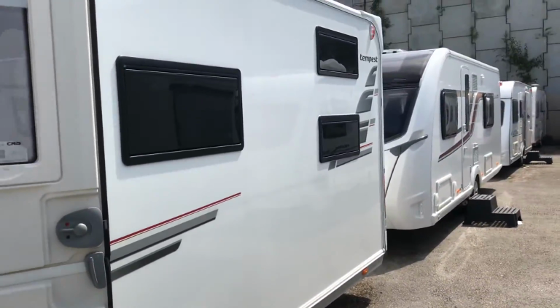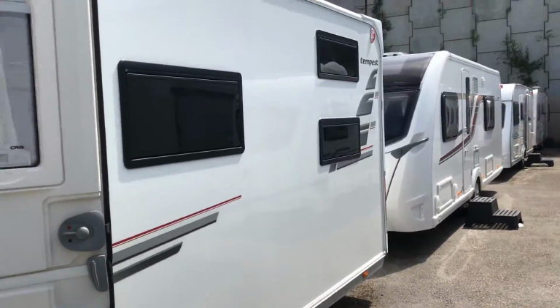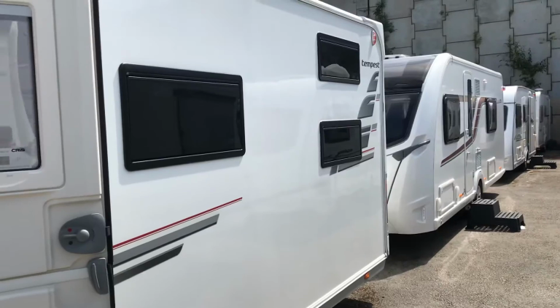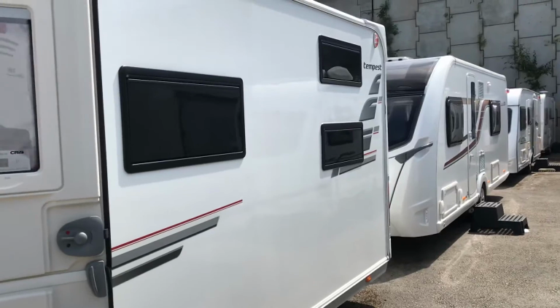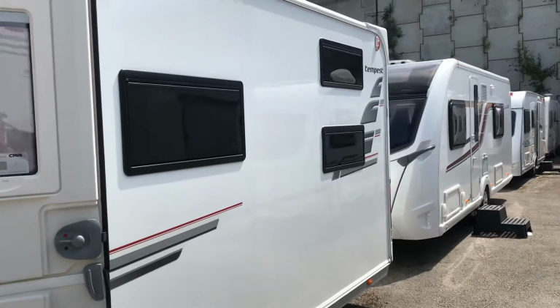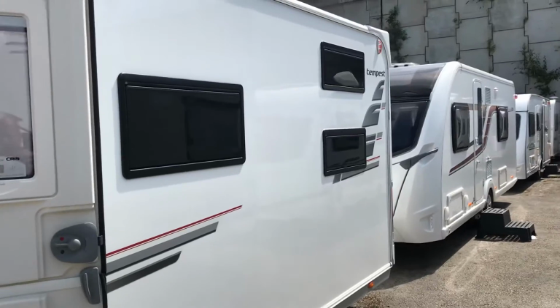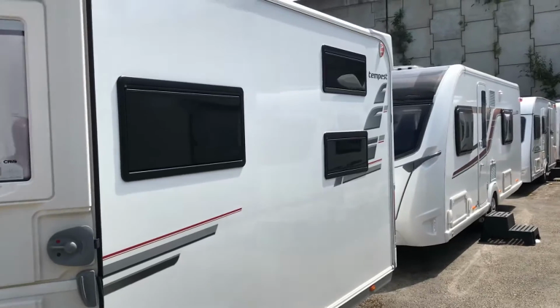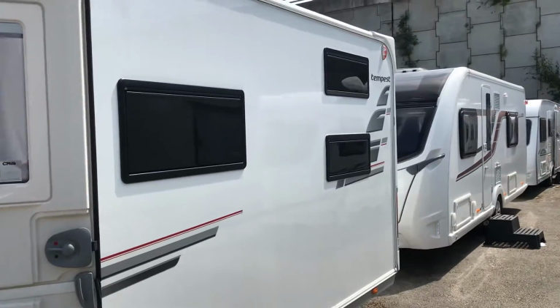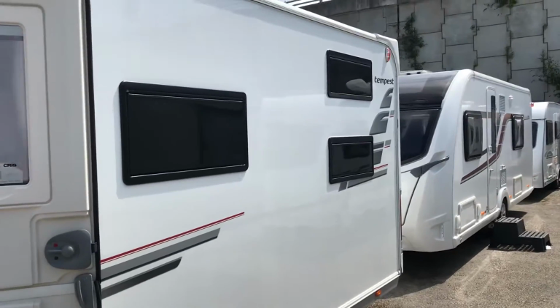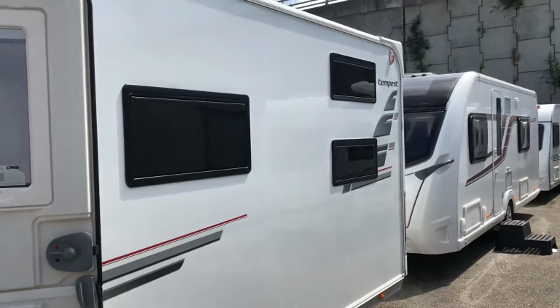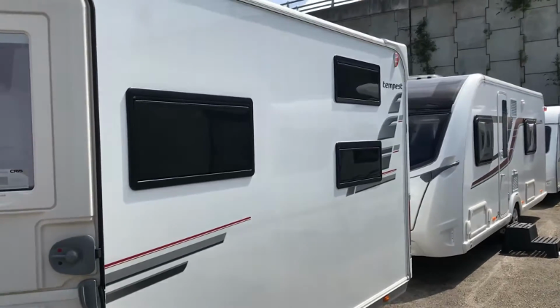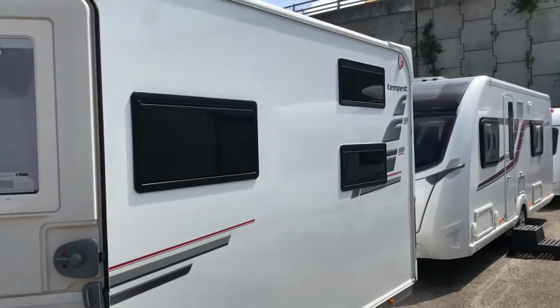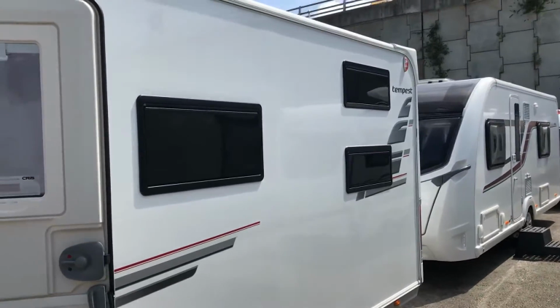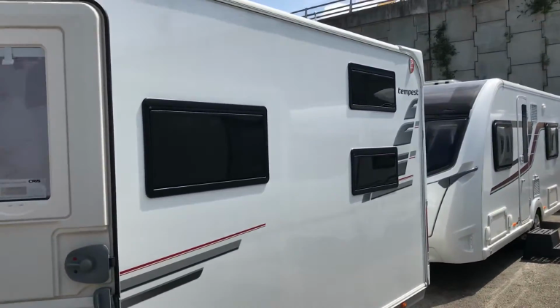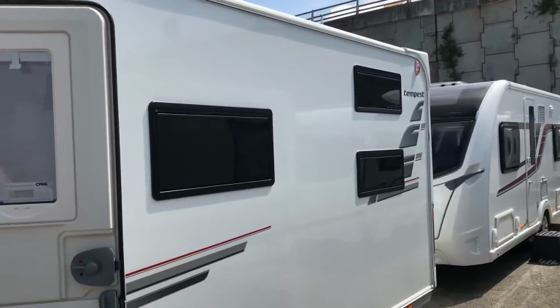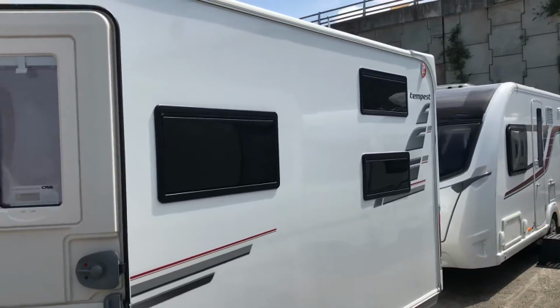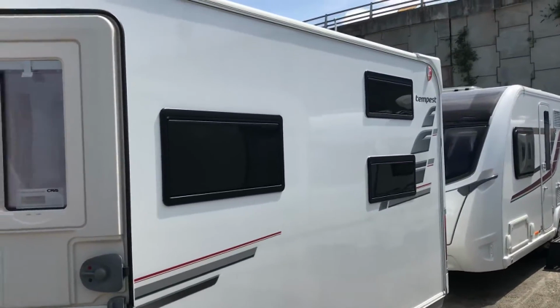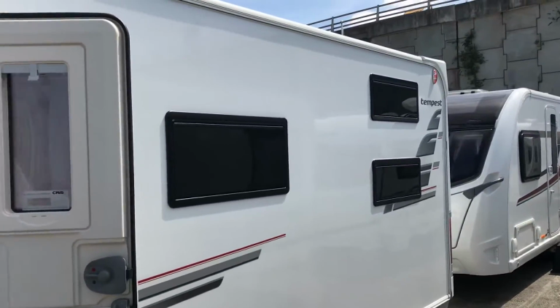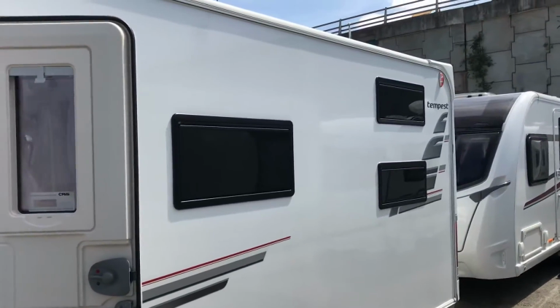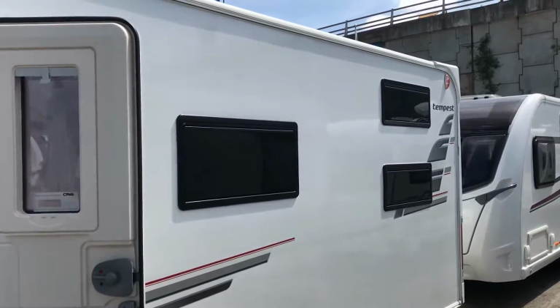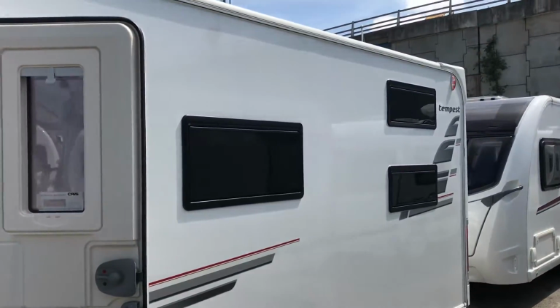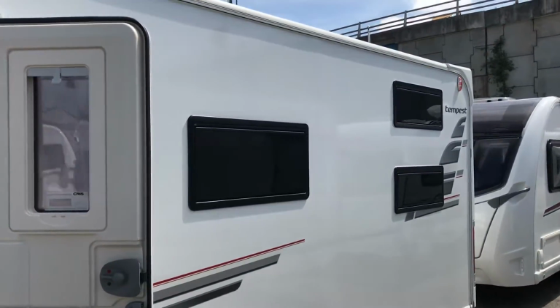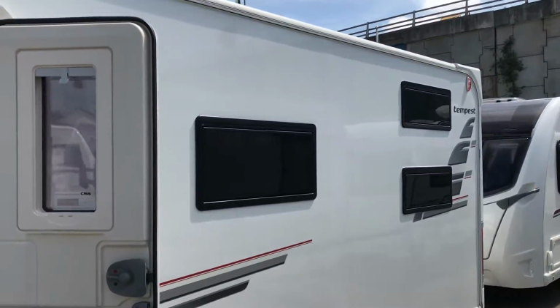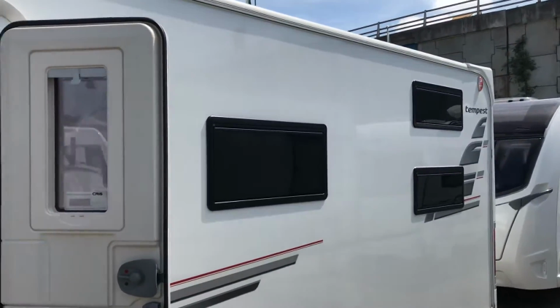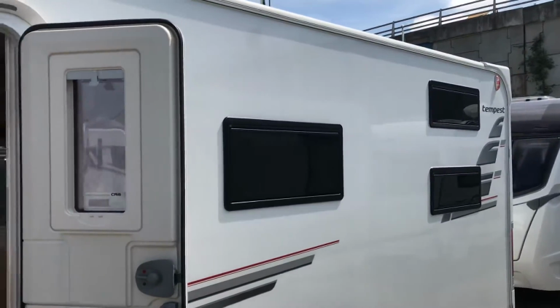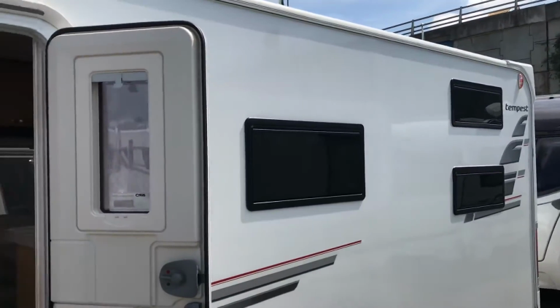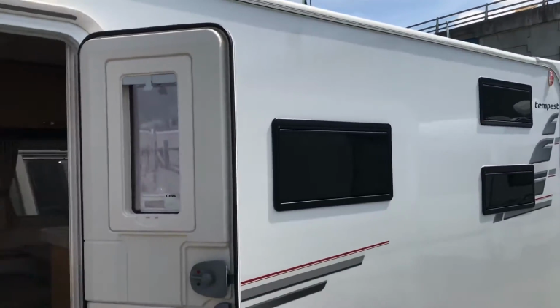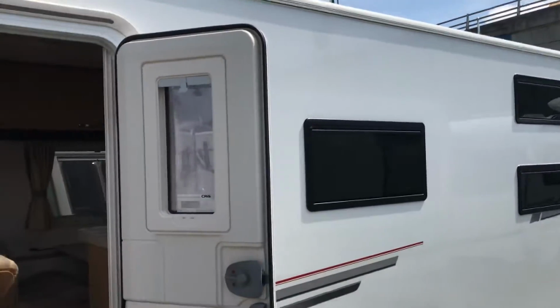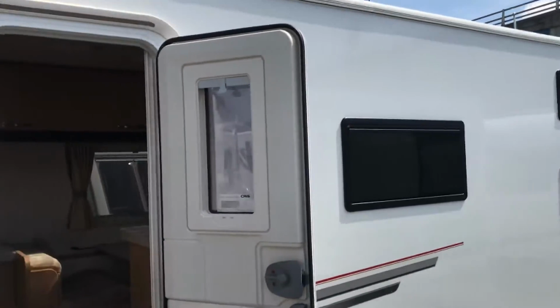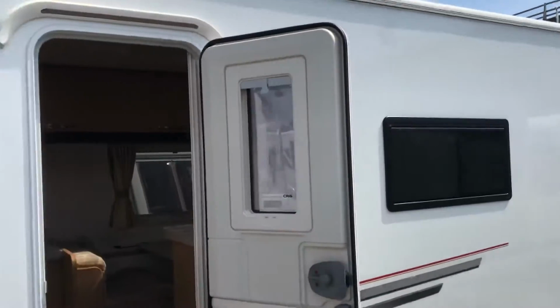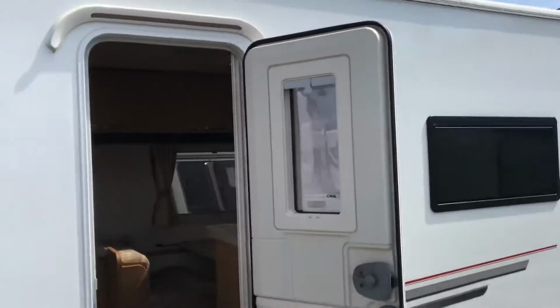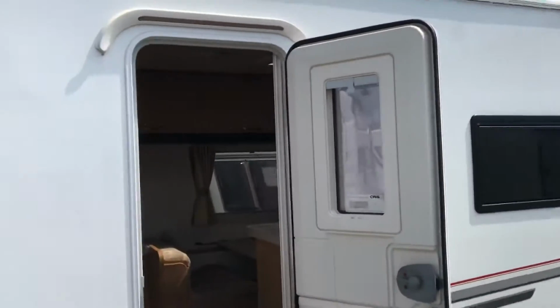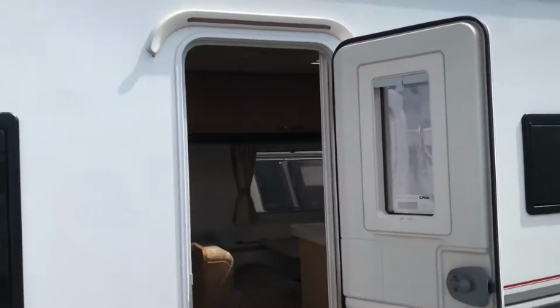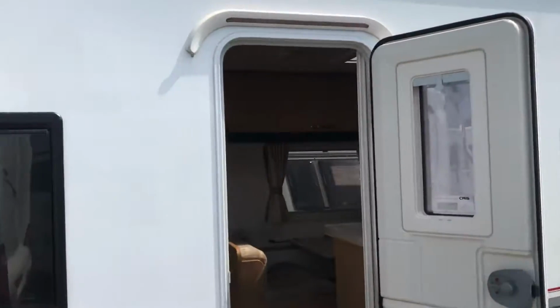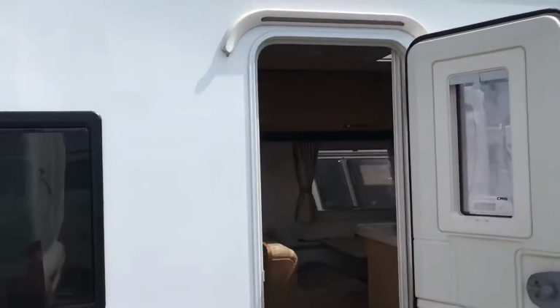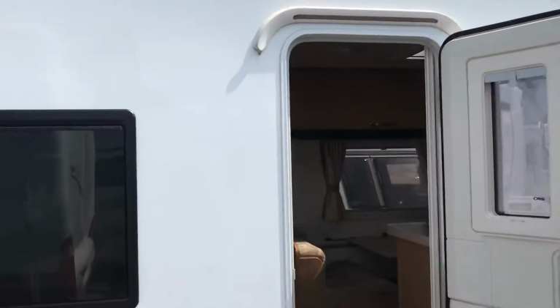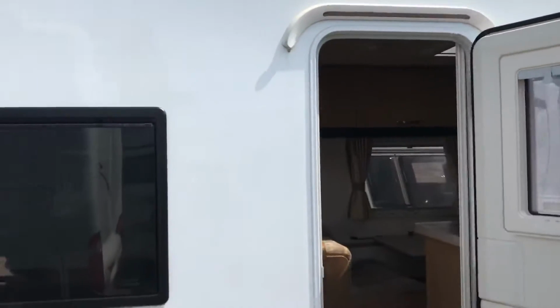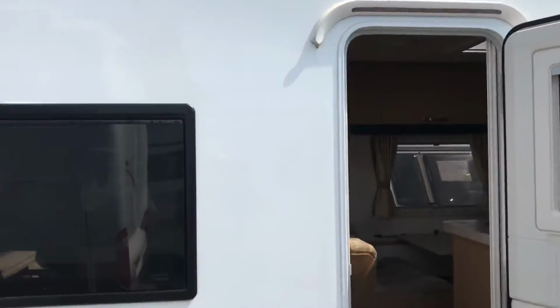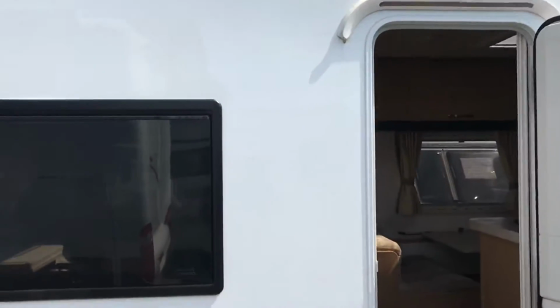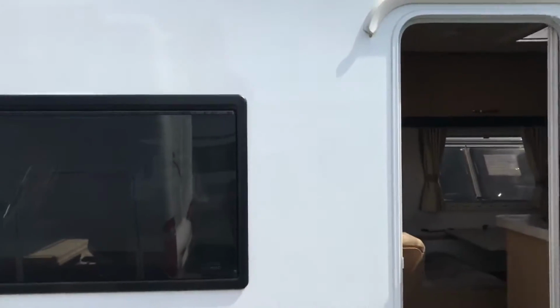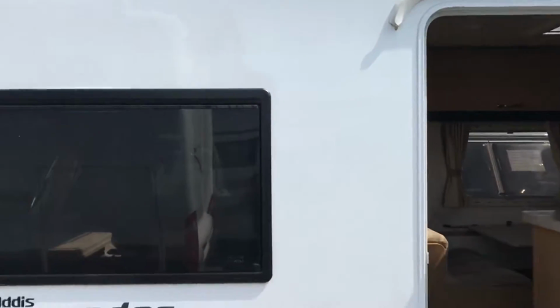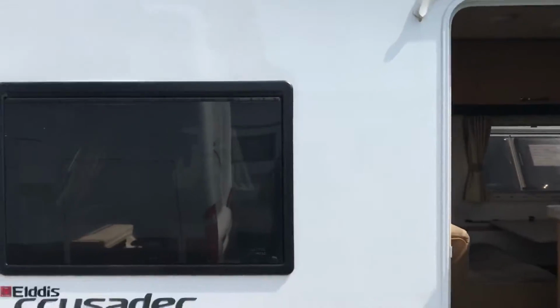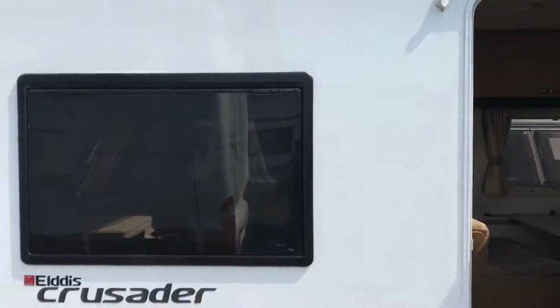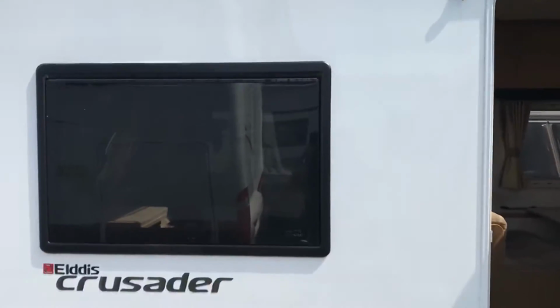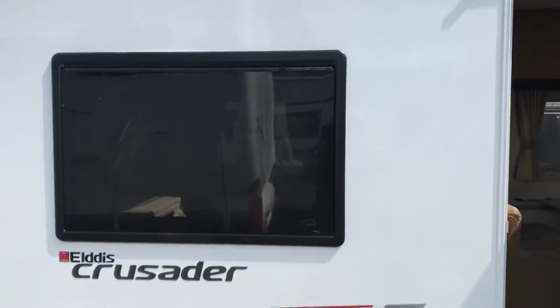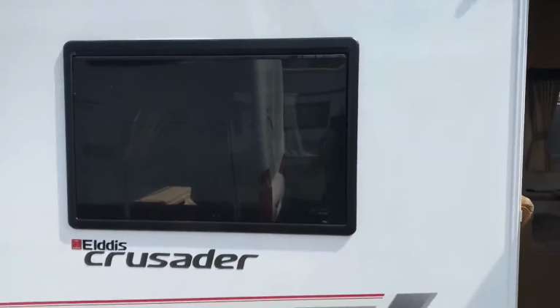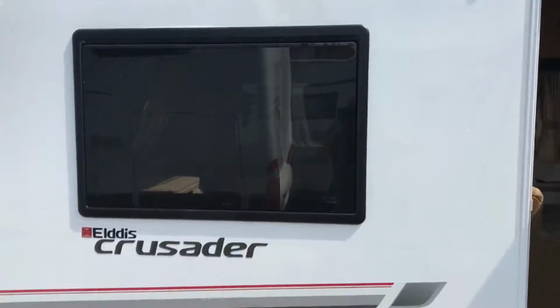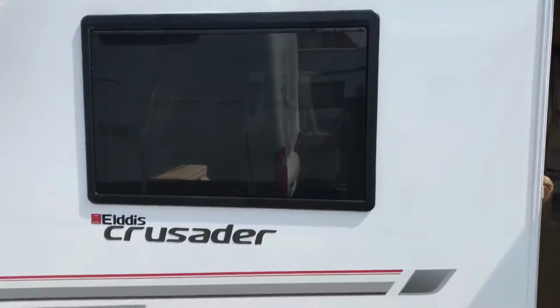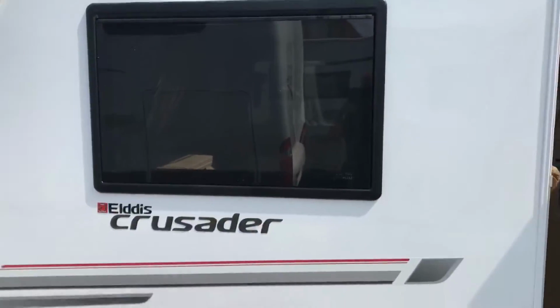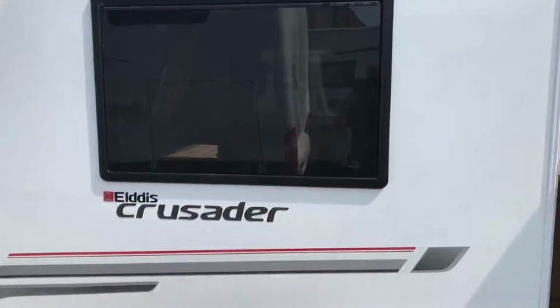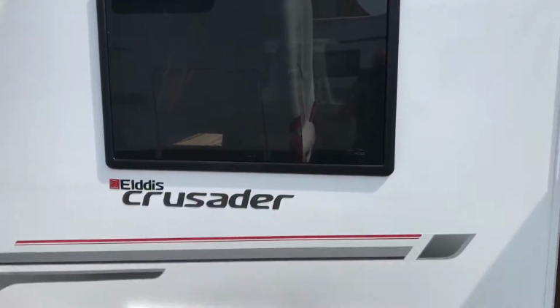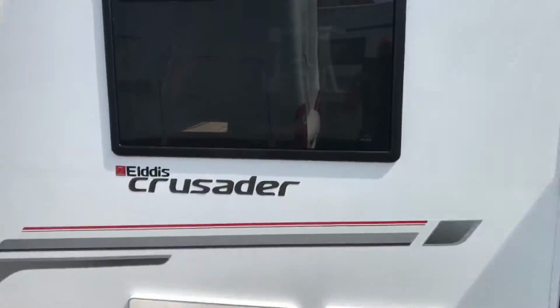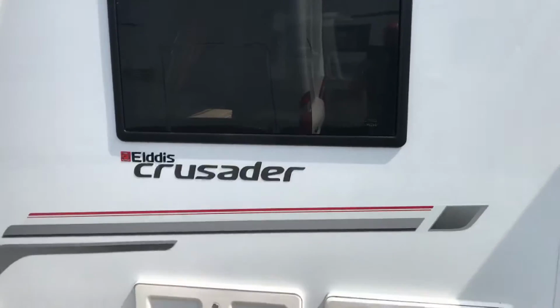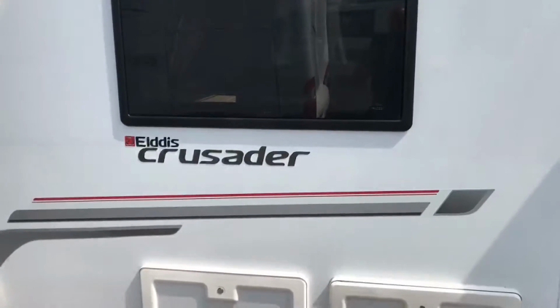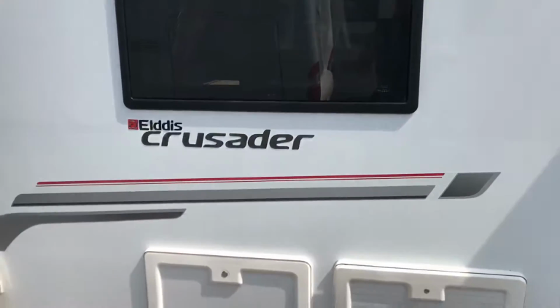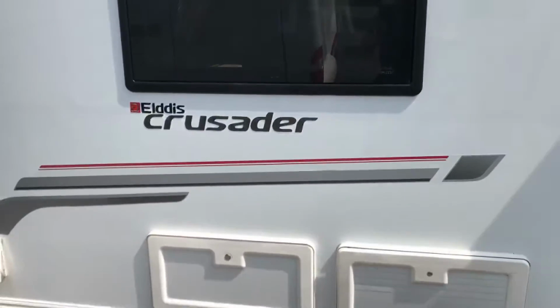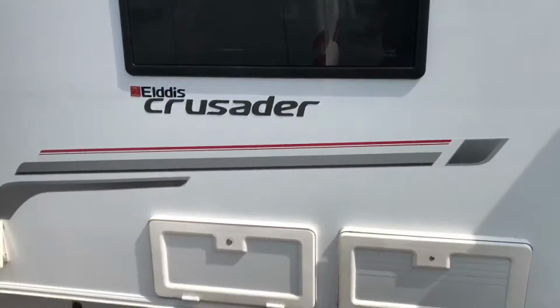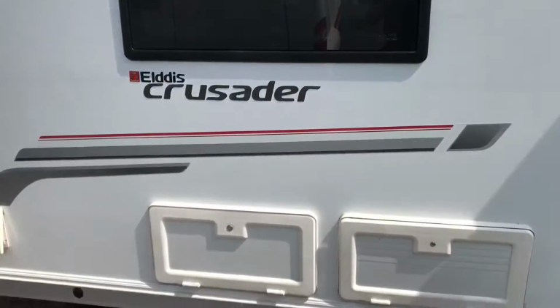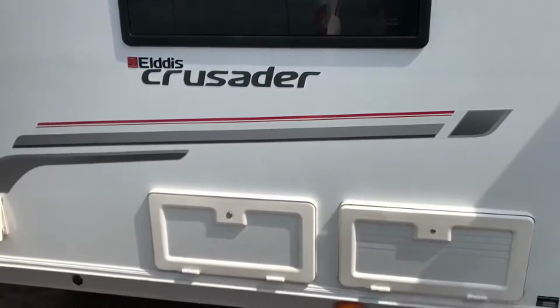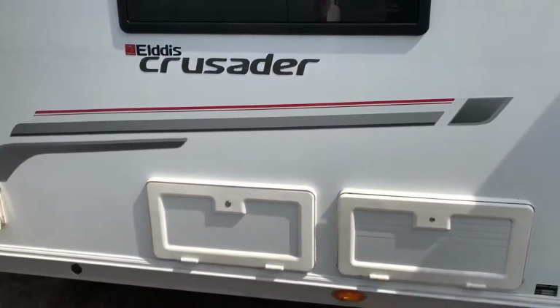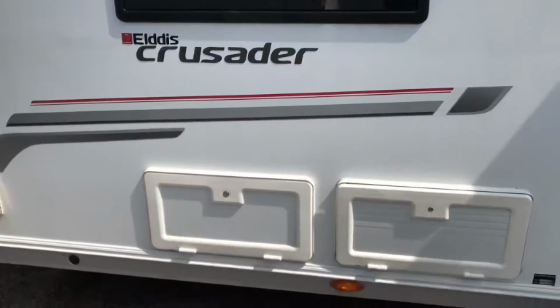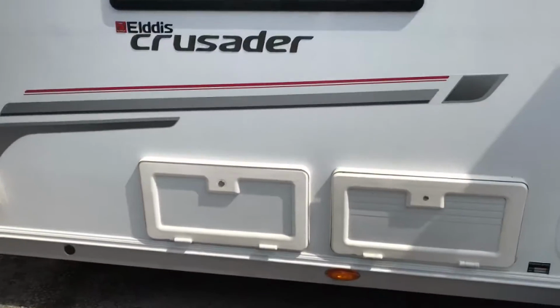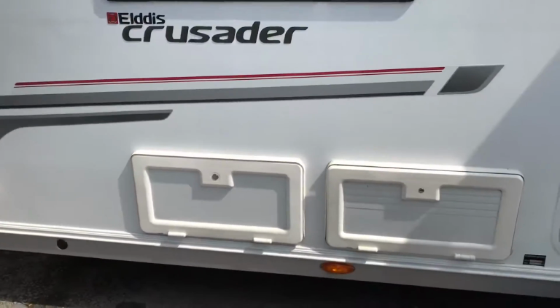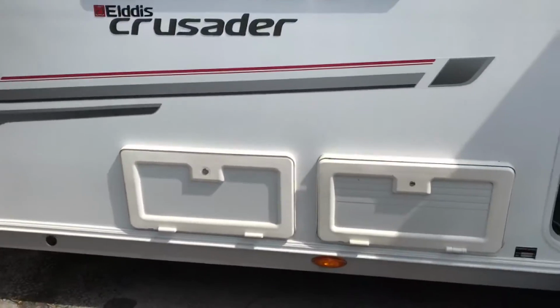Elddis Crusaders are known for their really nice dark exterior privacy windows.